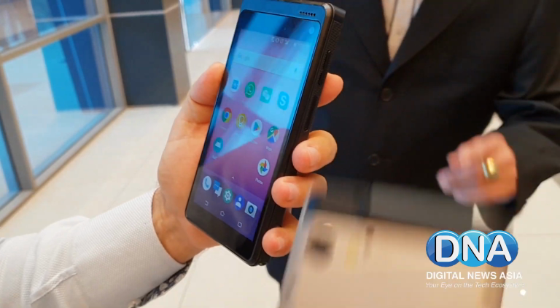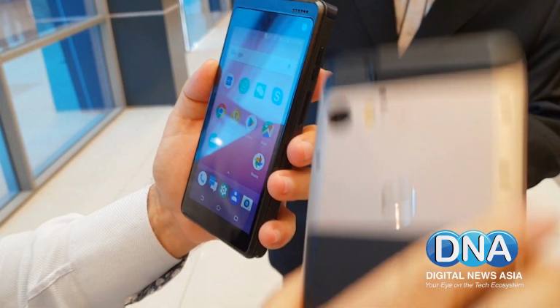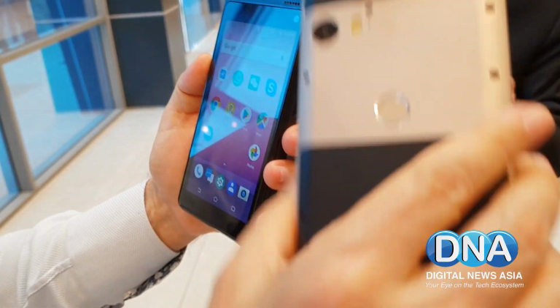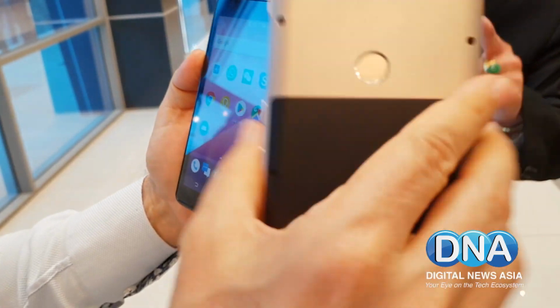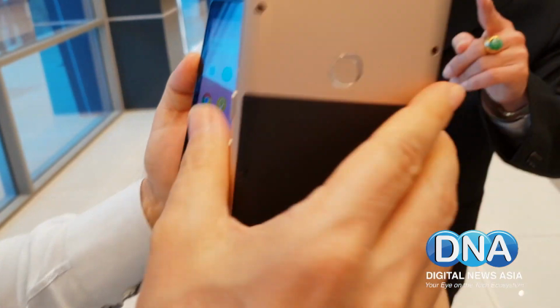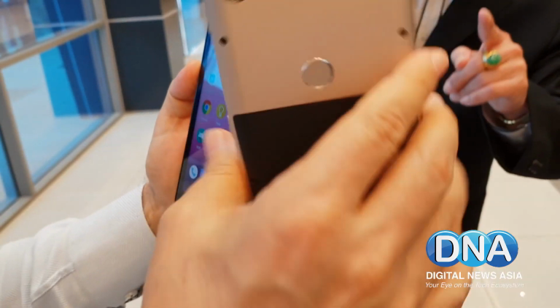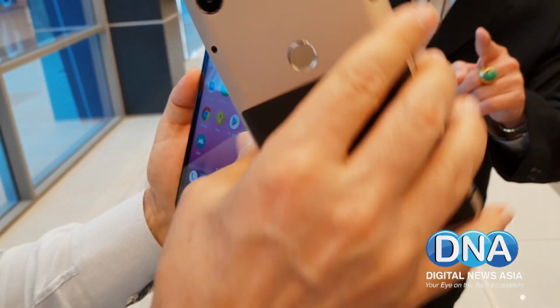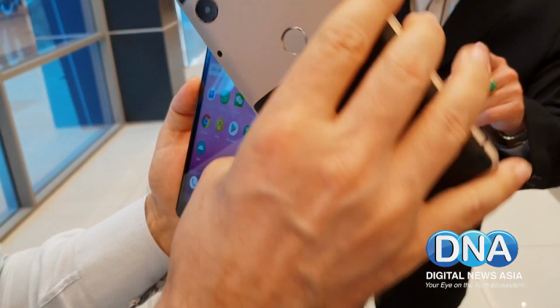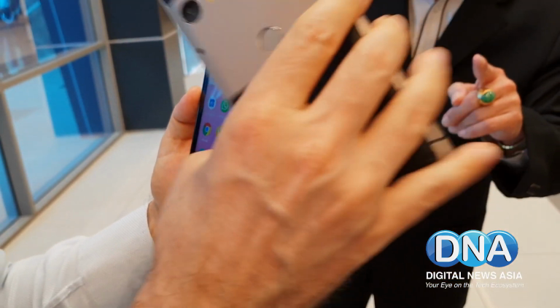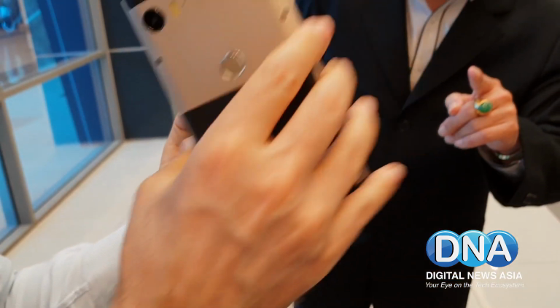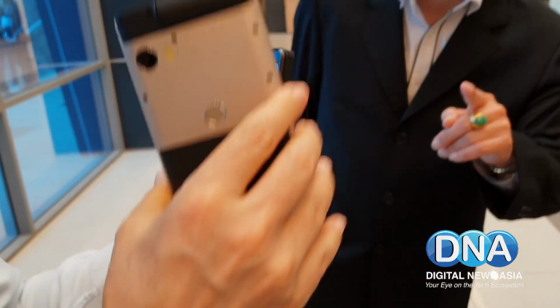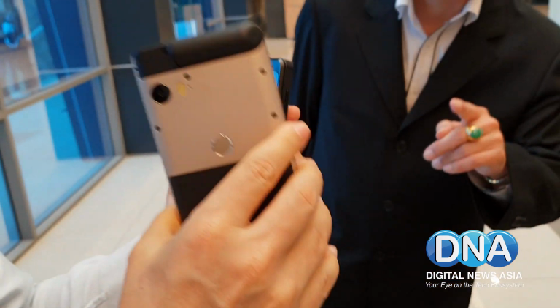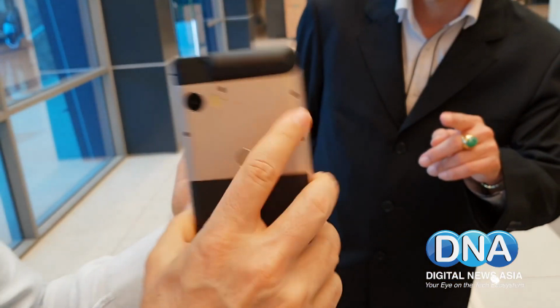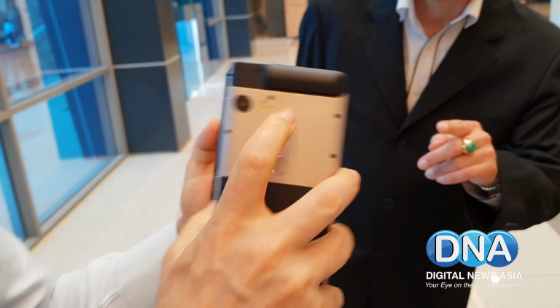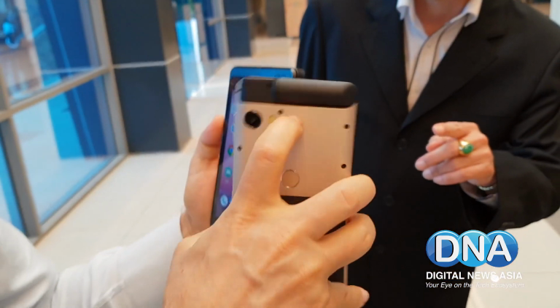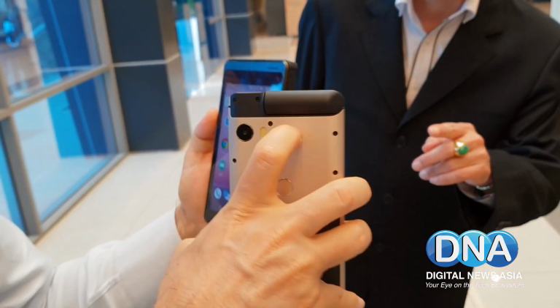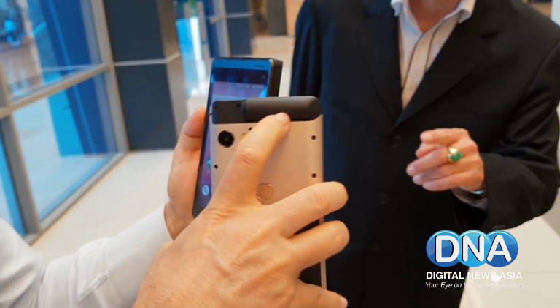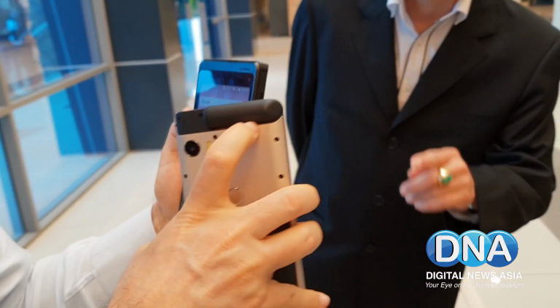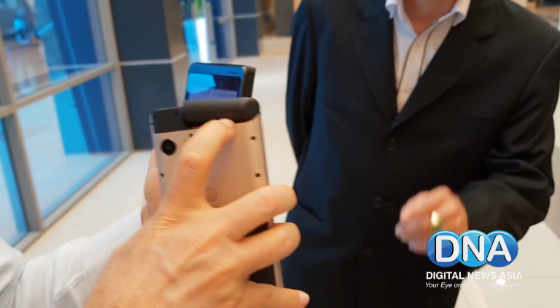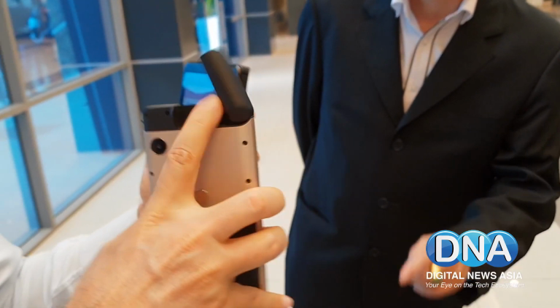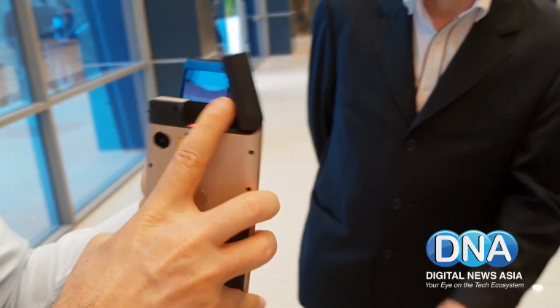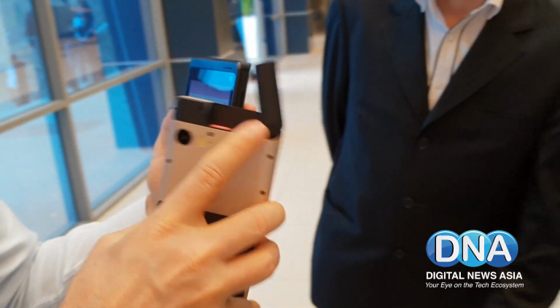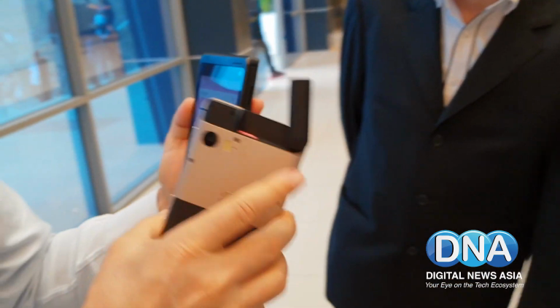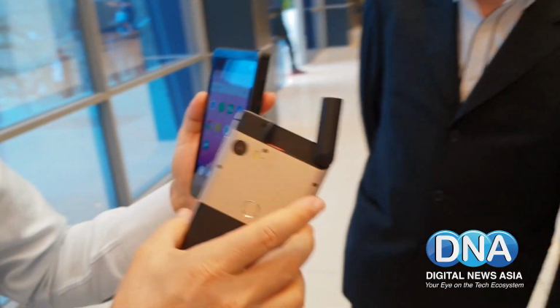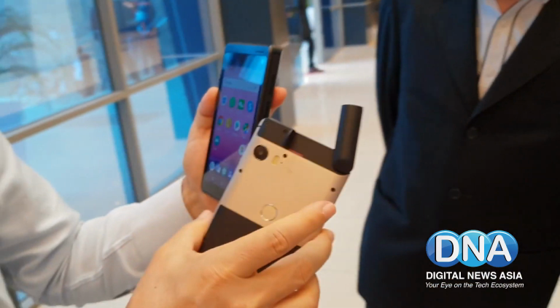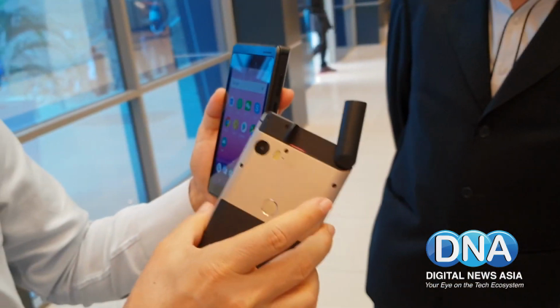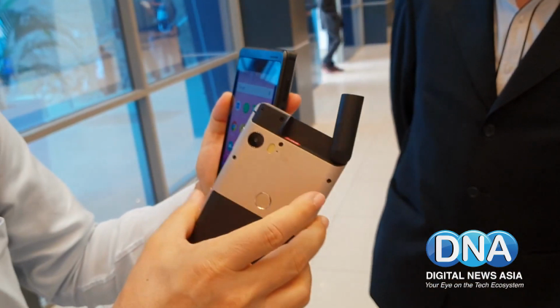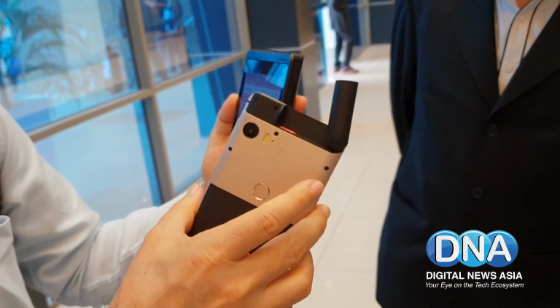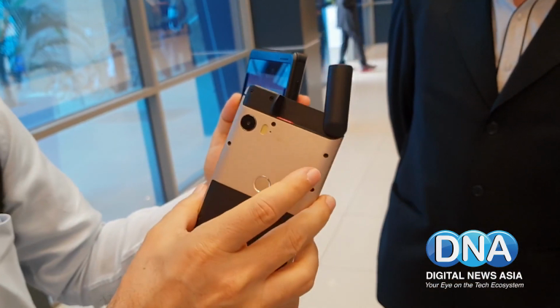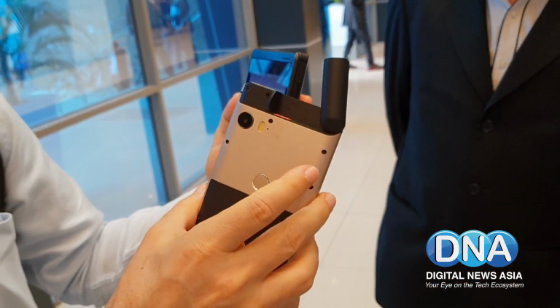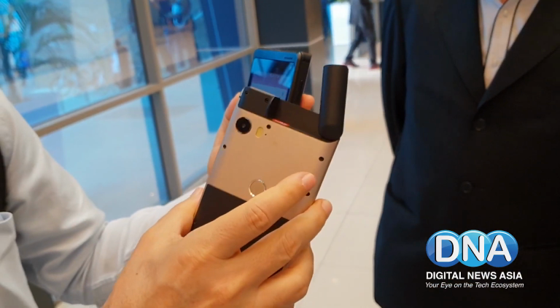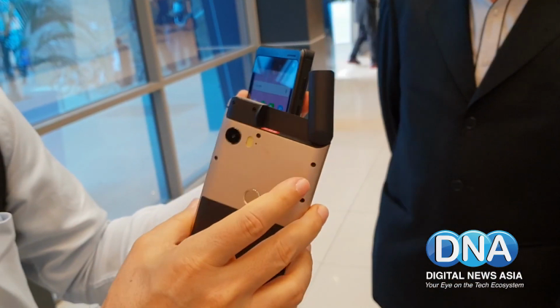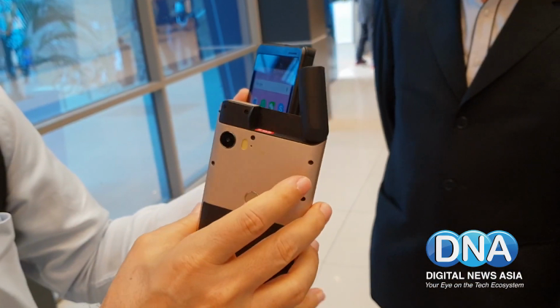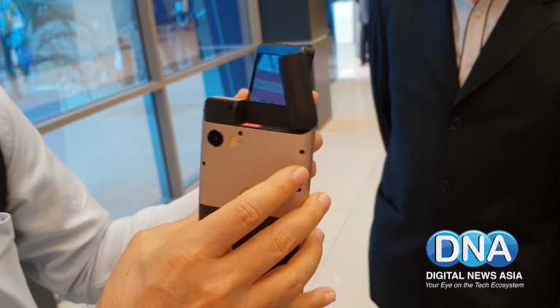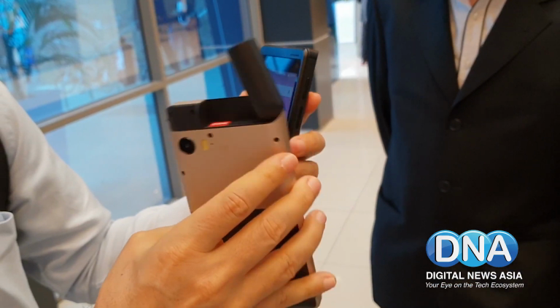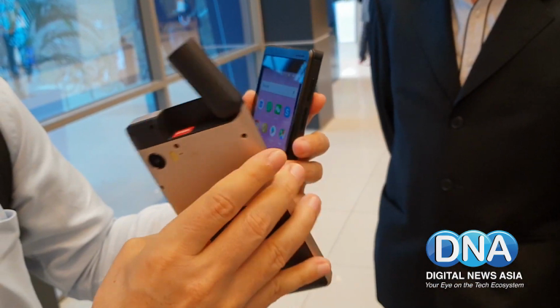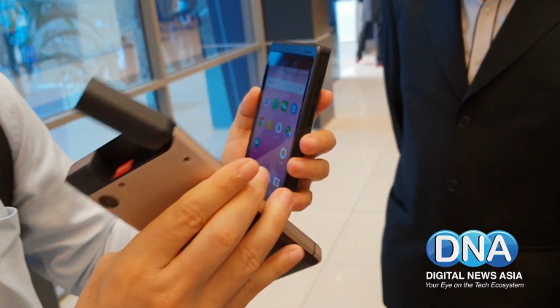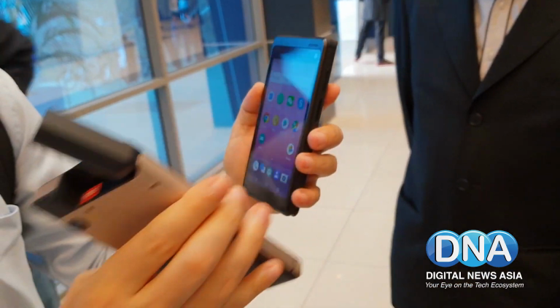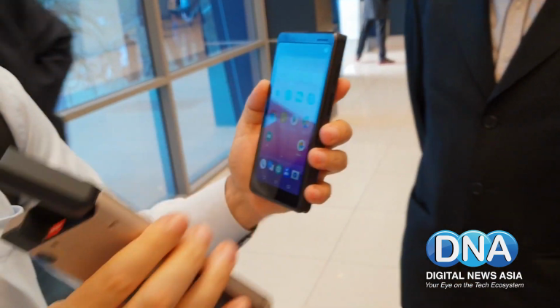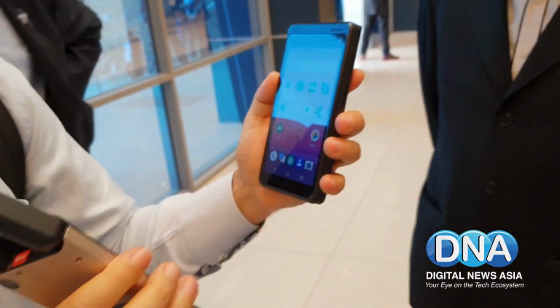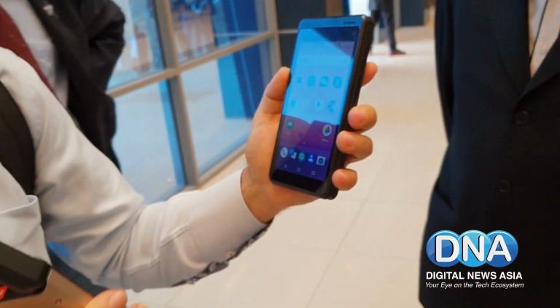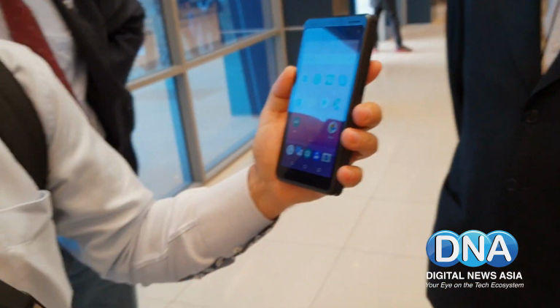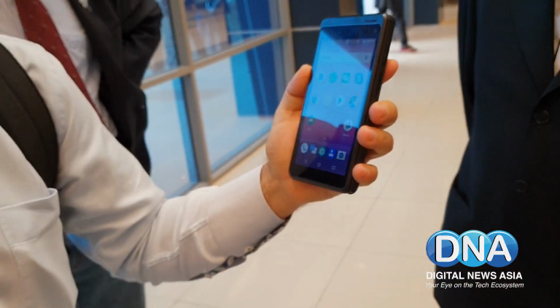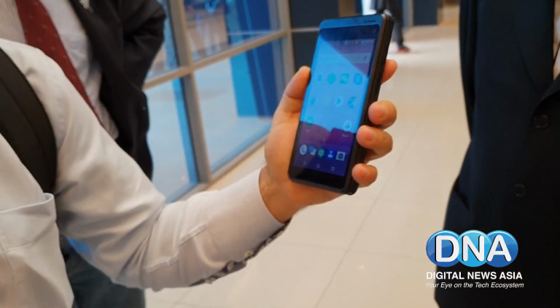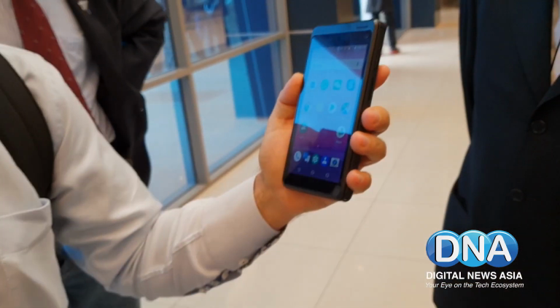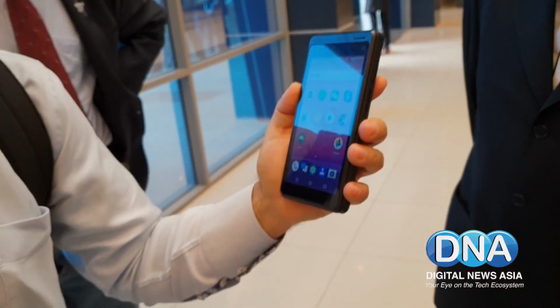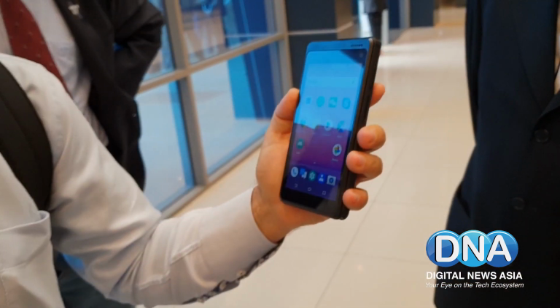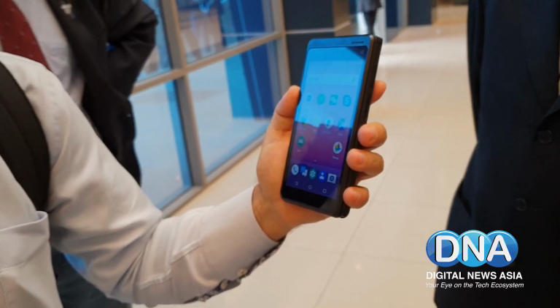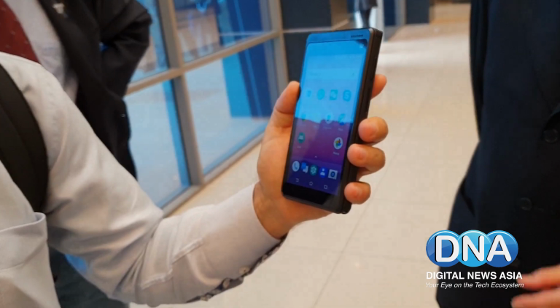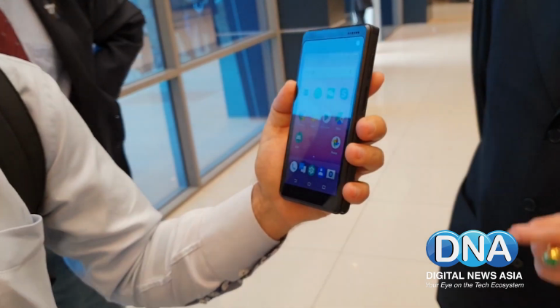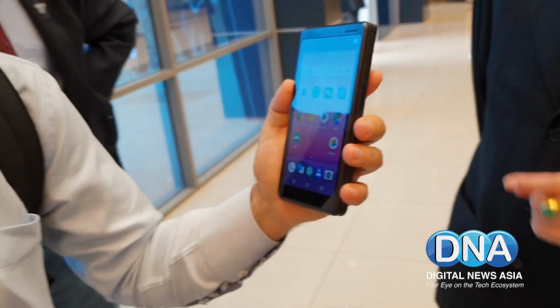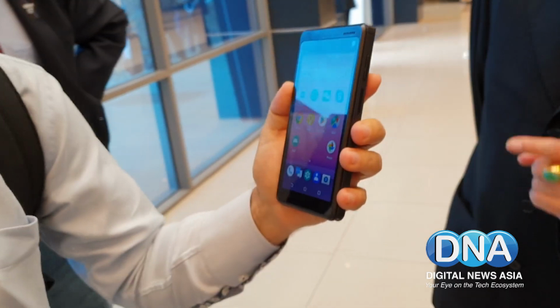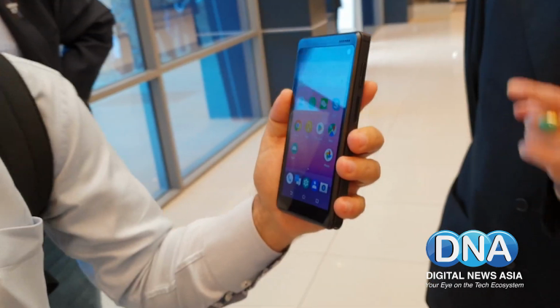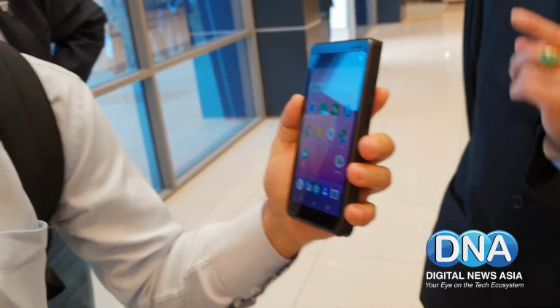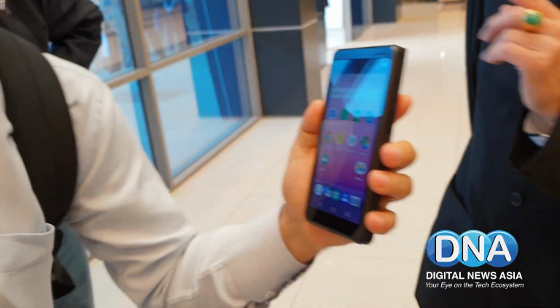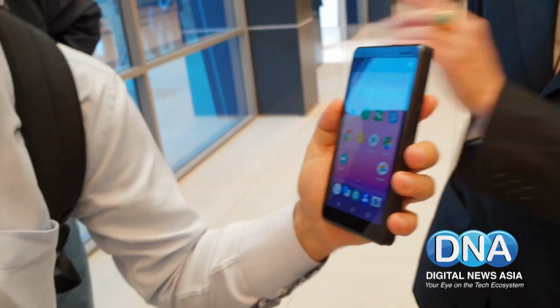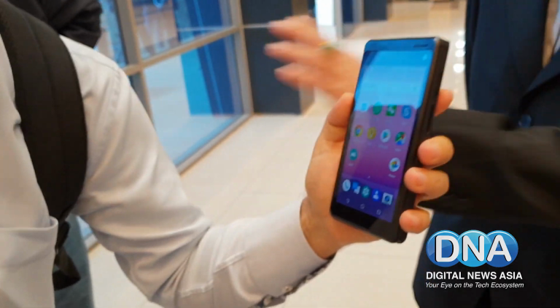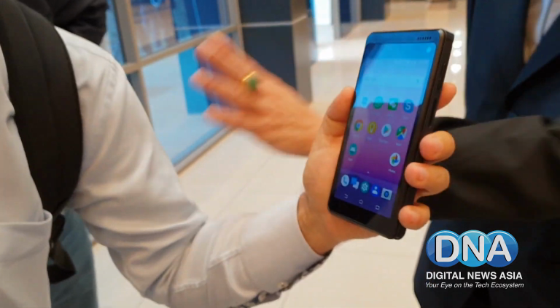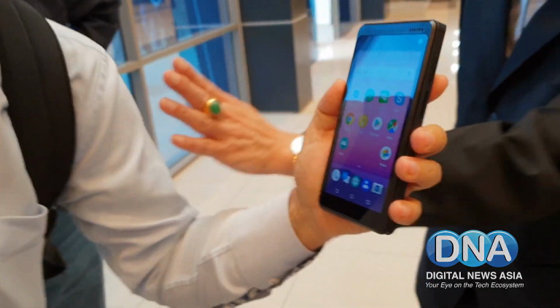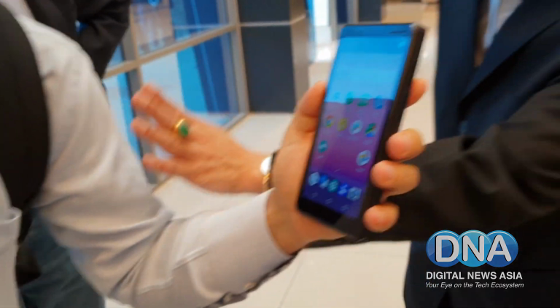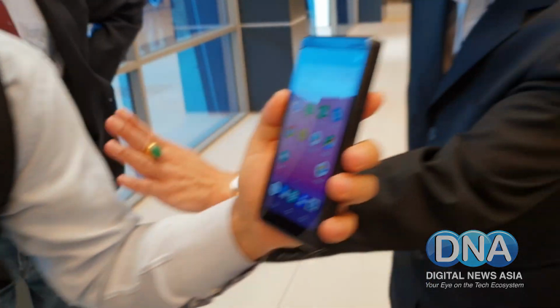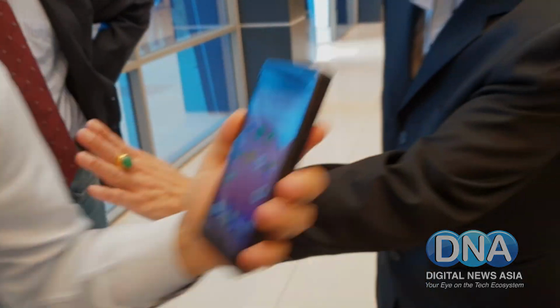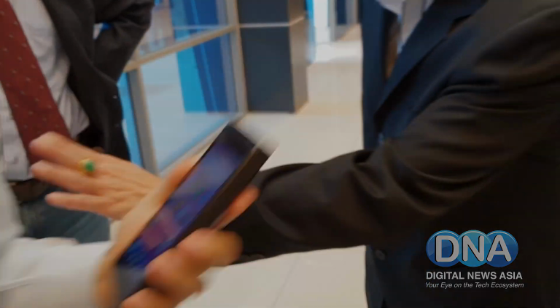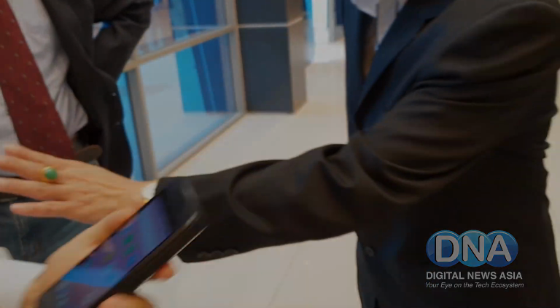It will be on the market in 60 days in a variety of options. Here's a quick look at the consumer version.